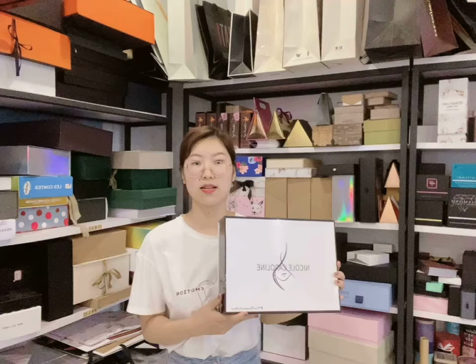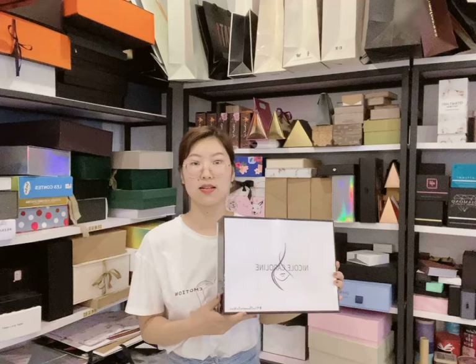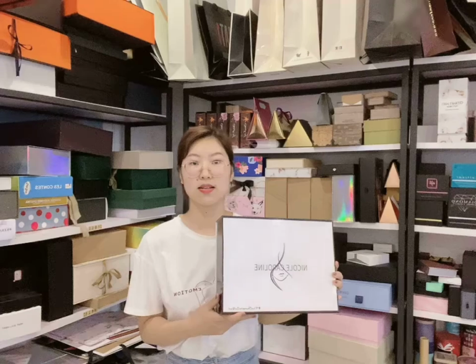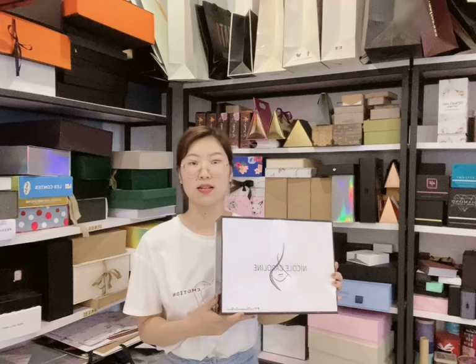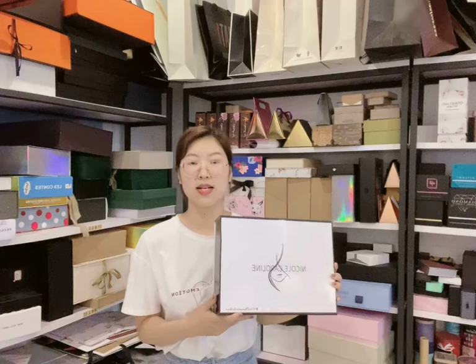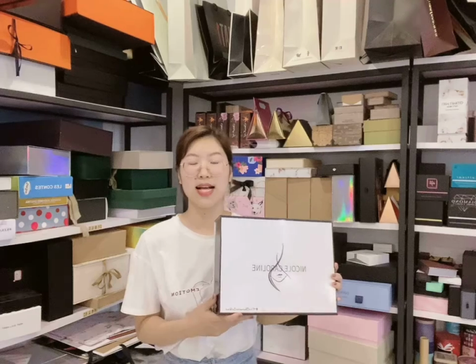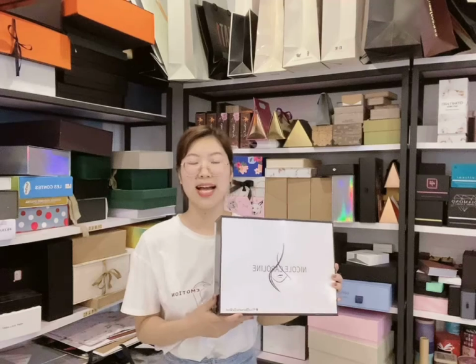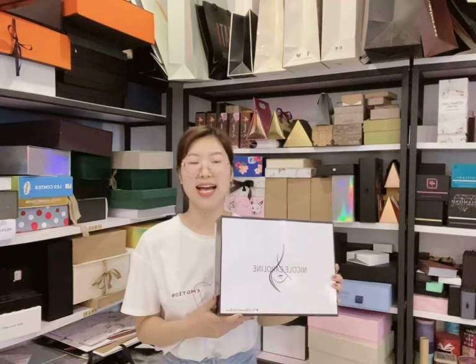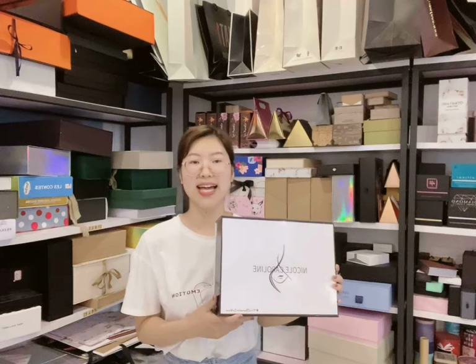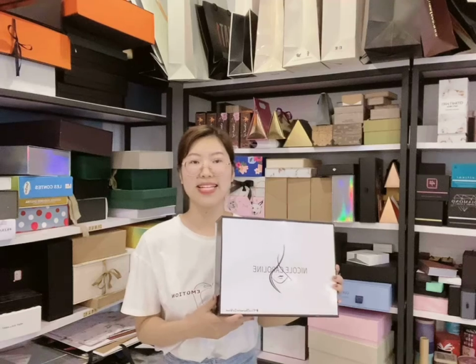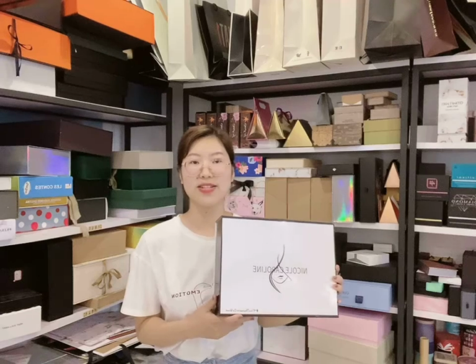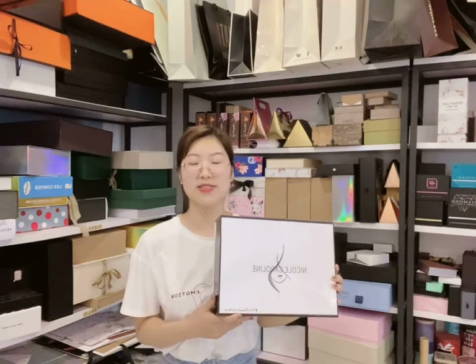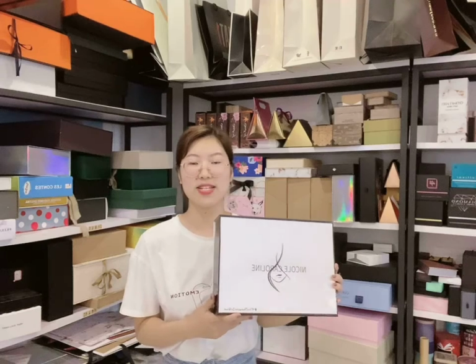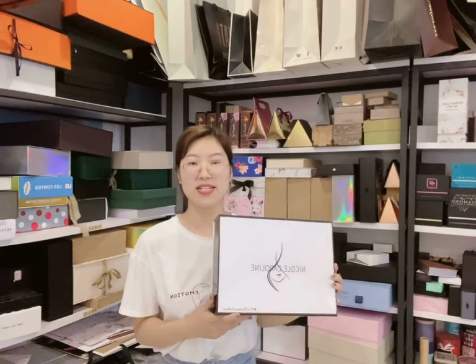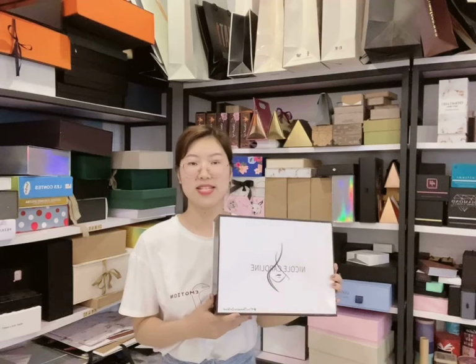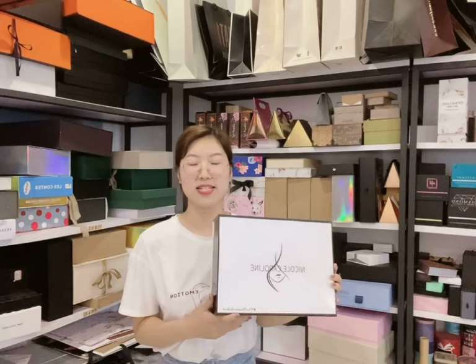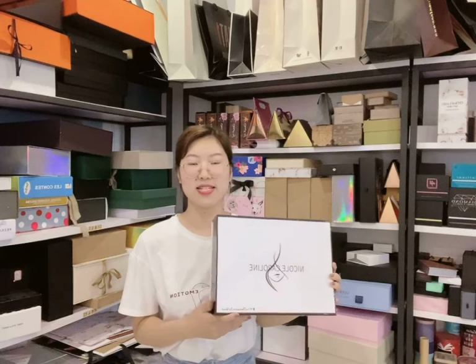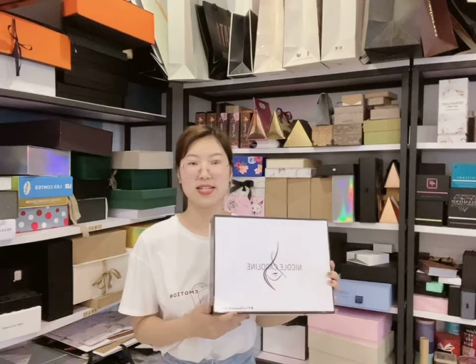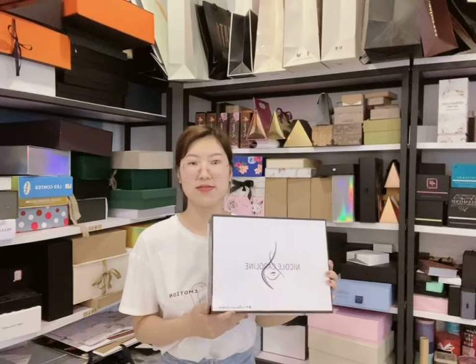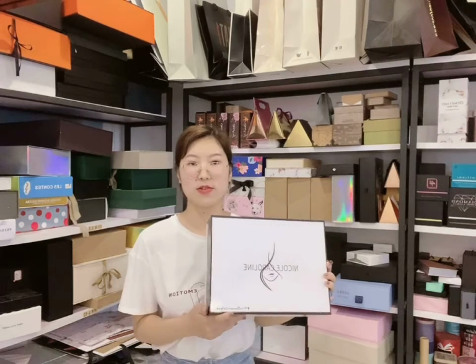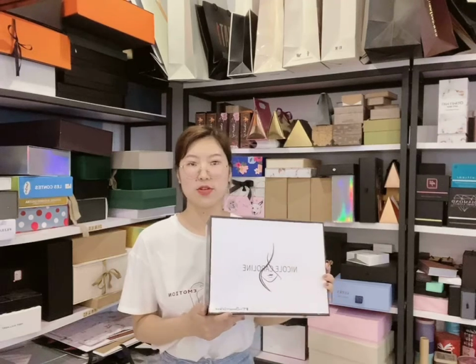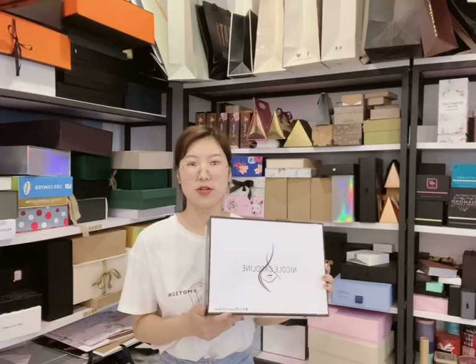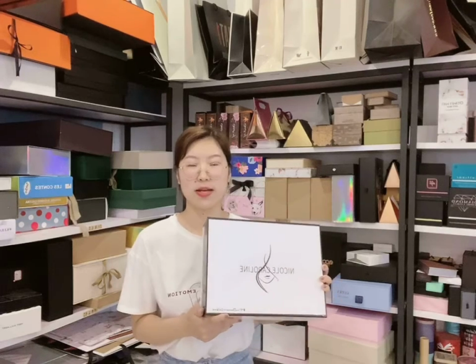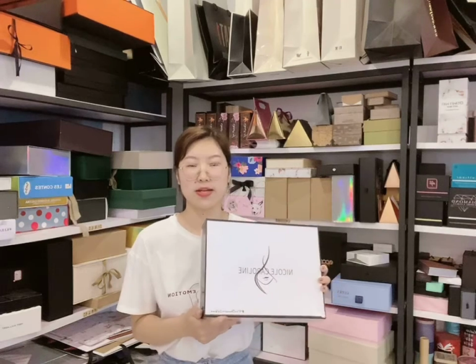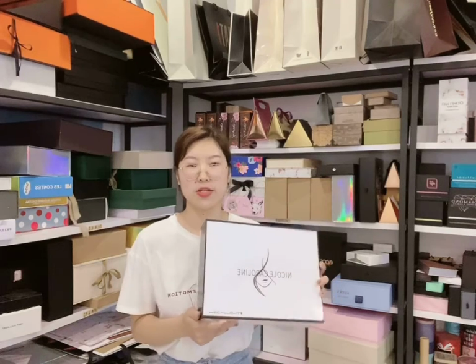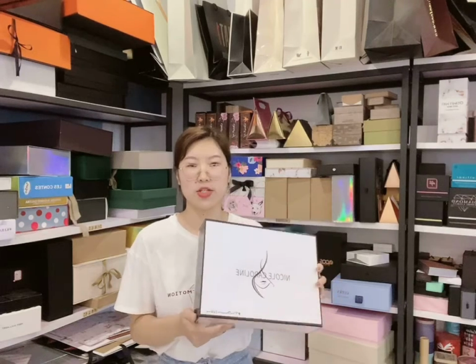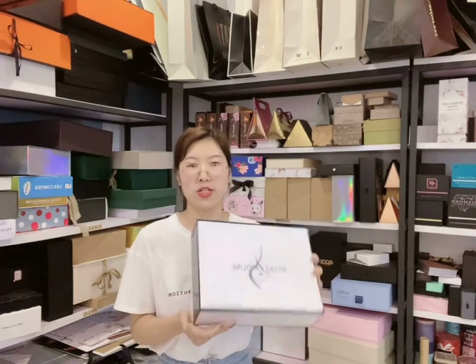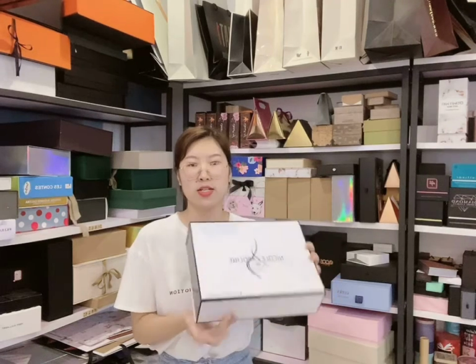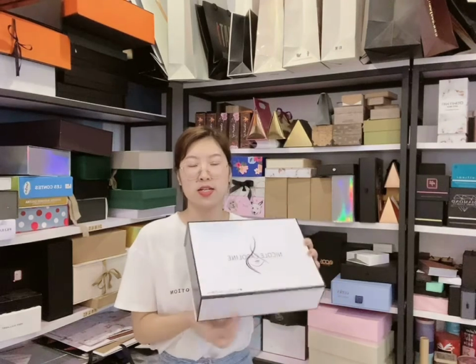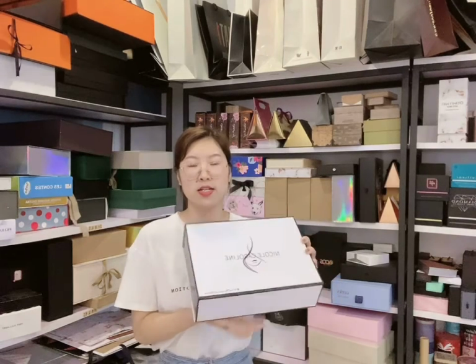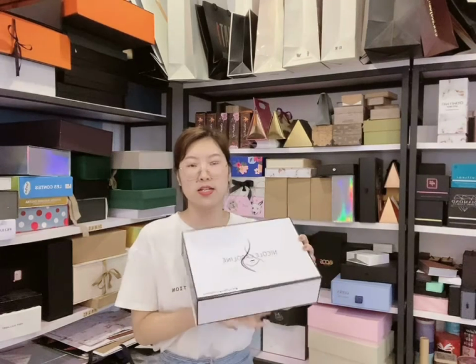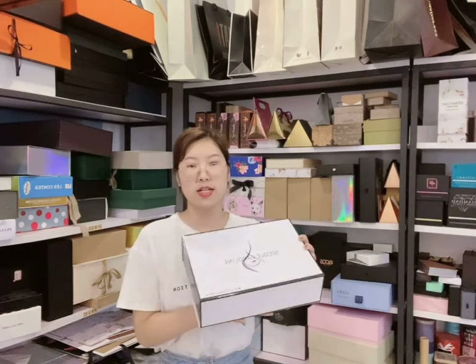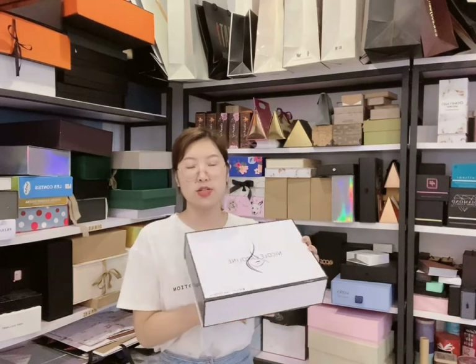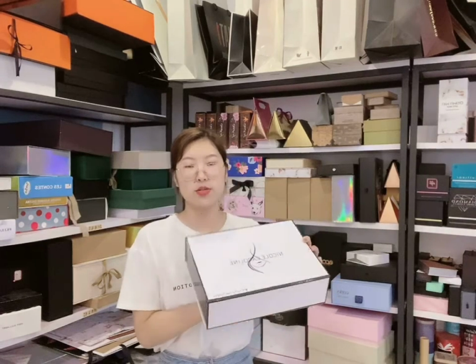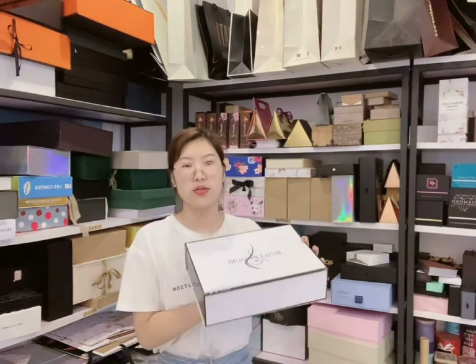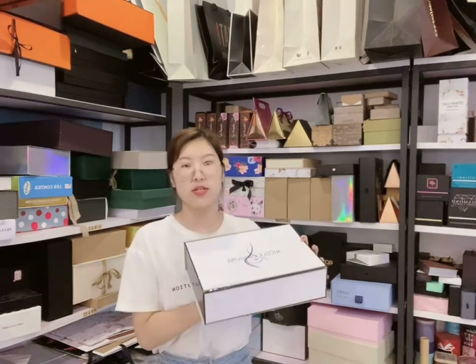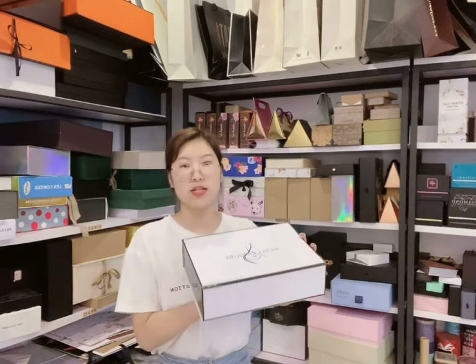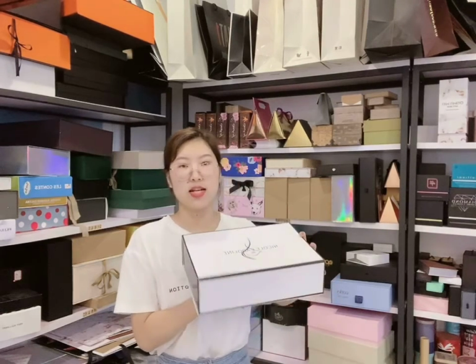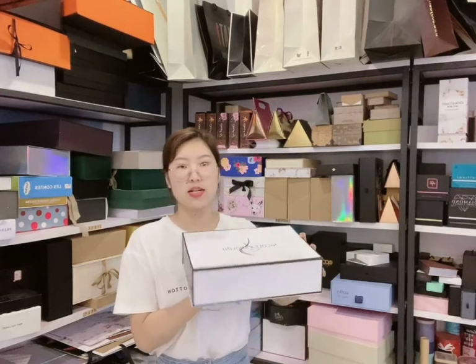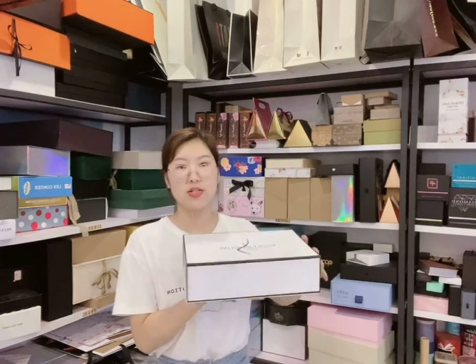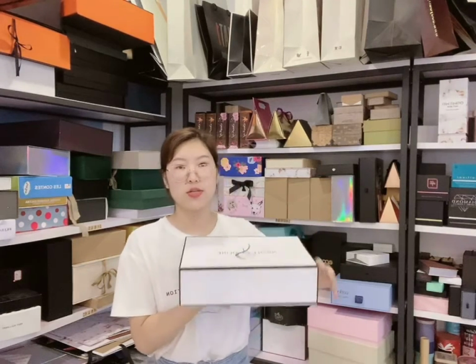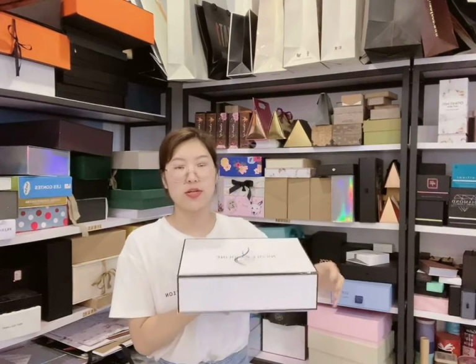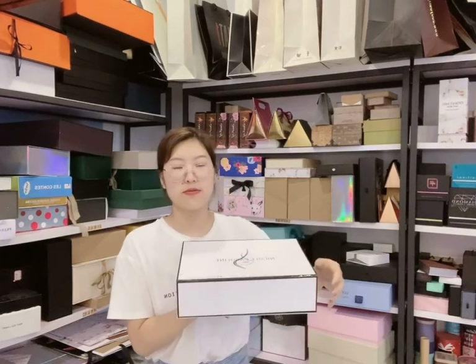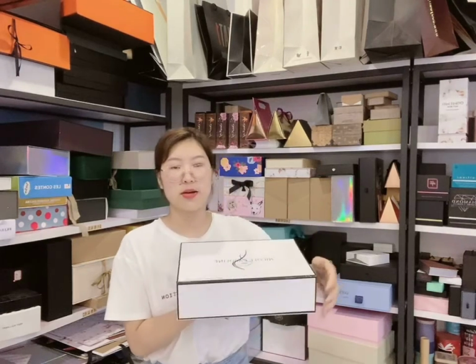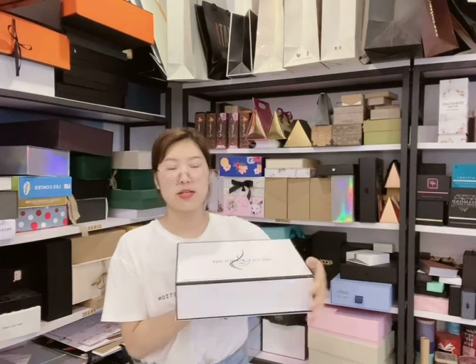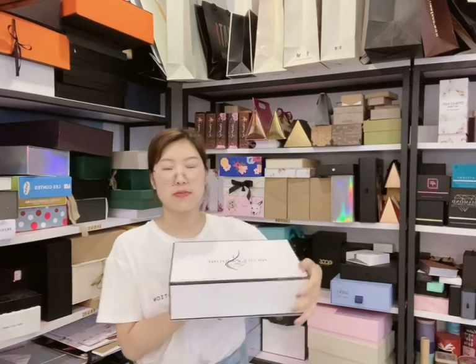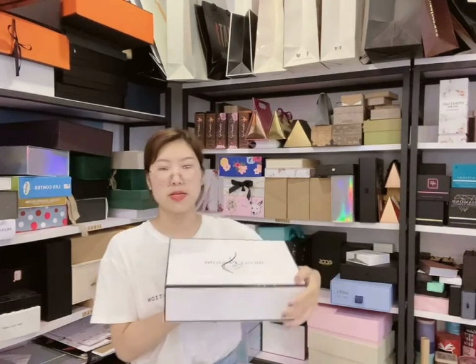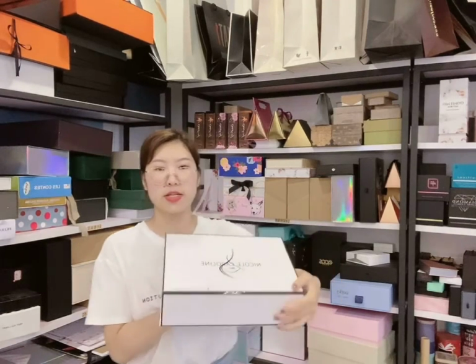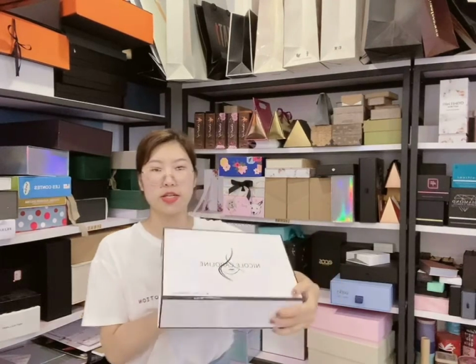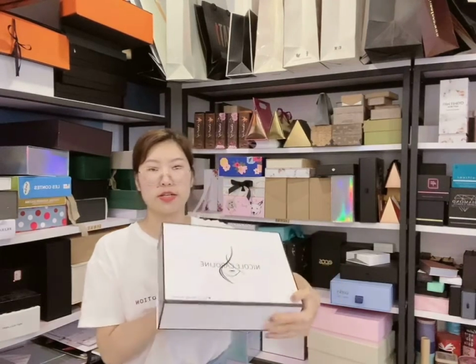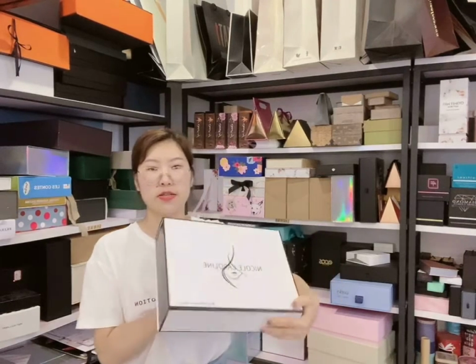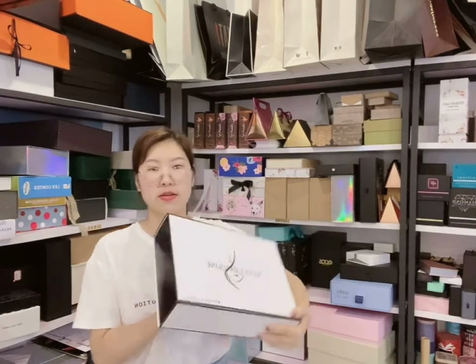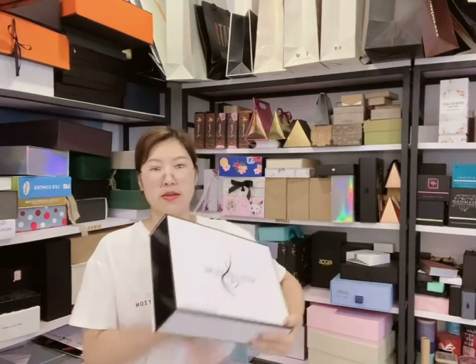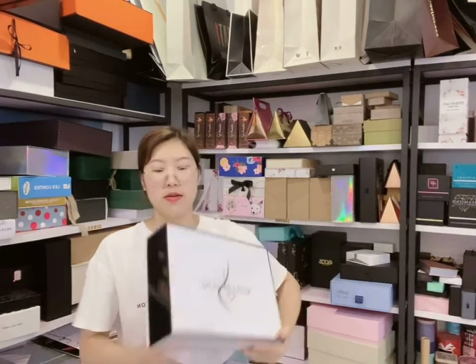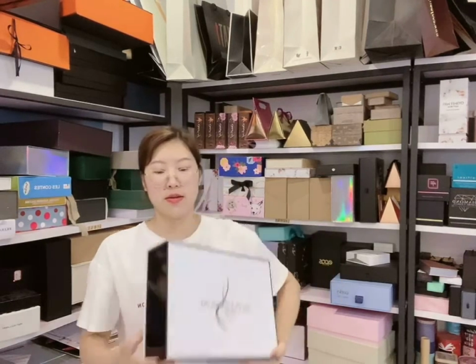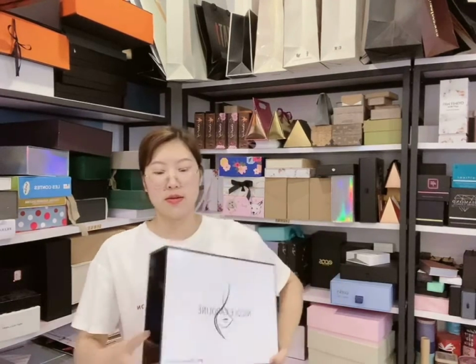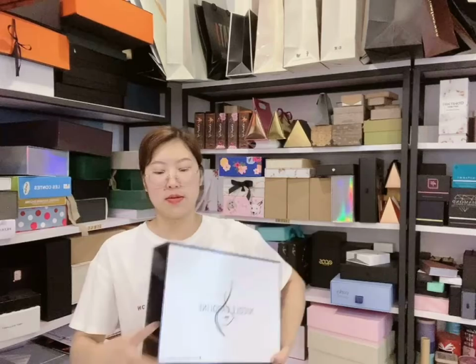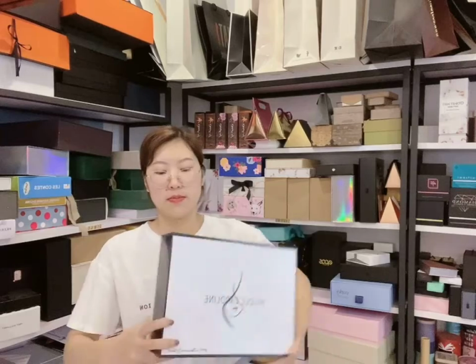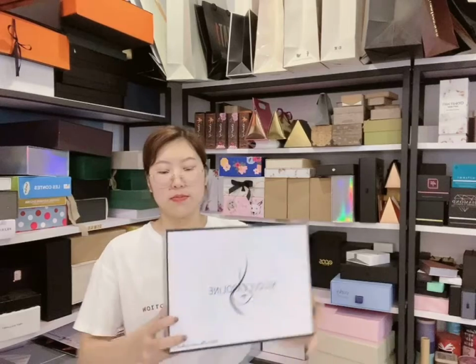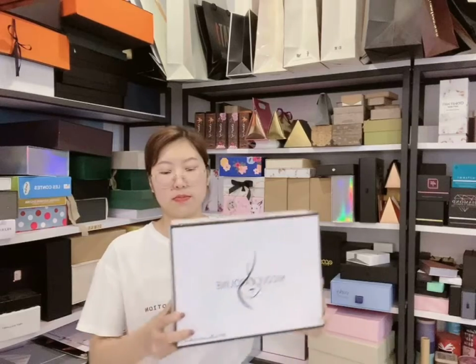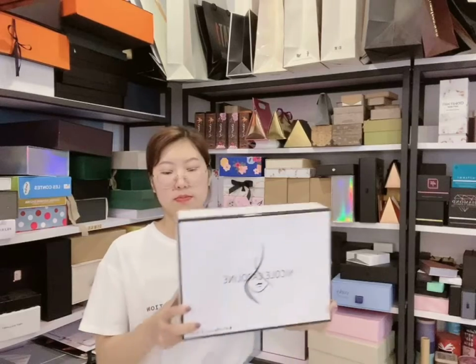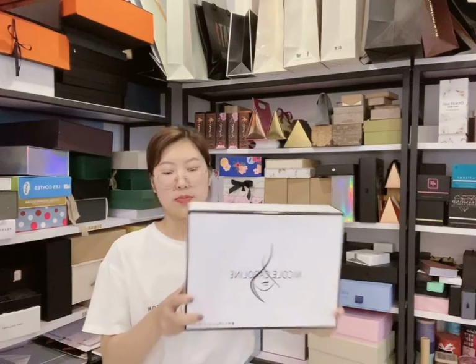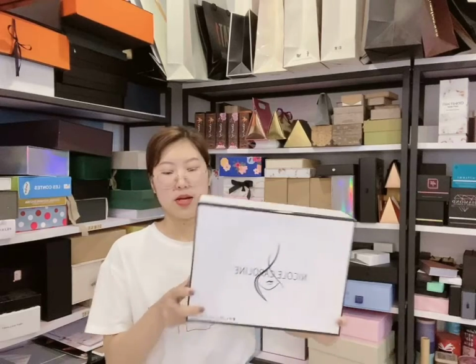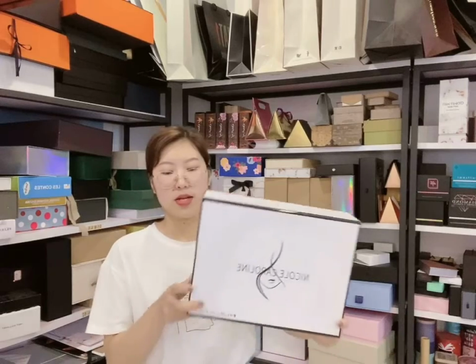Hi dear friends, this is Lisa from Chrome Package. Today I will show you a luxury cosmetic box.